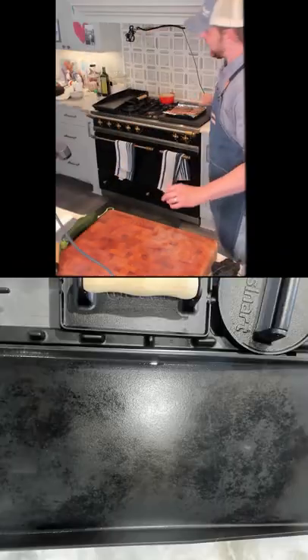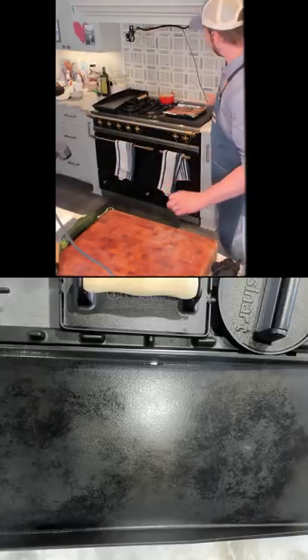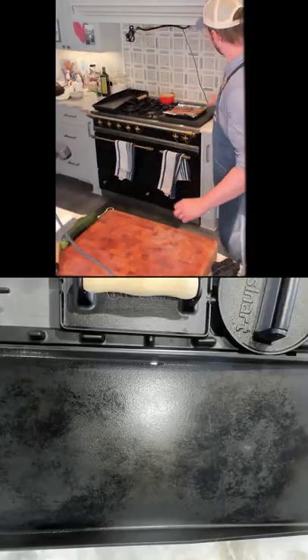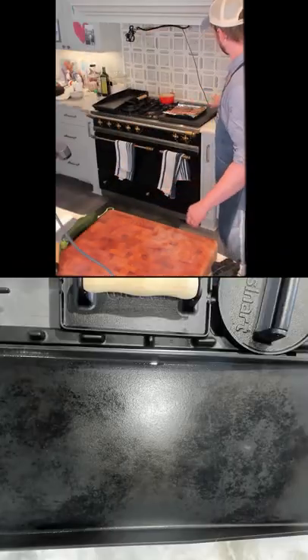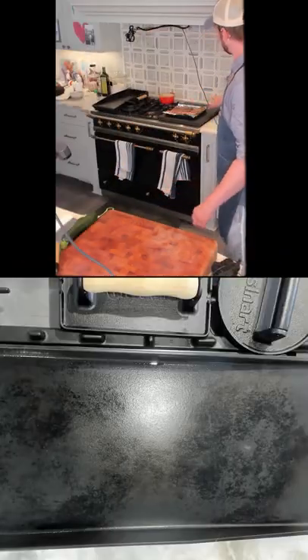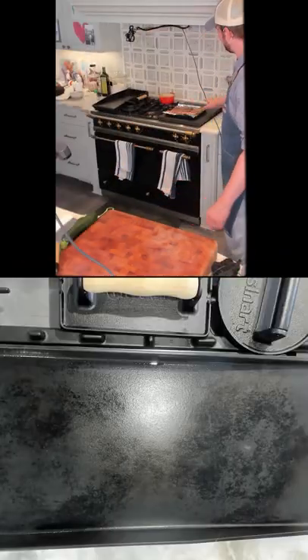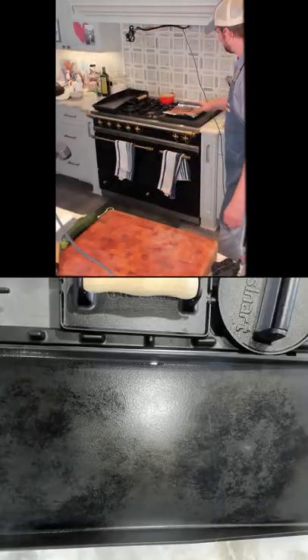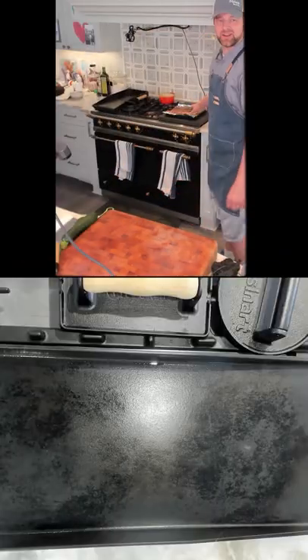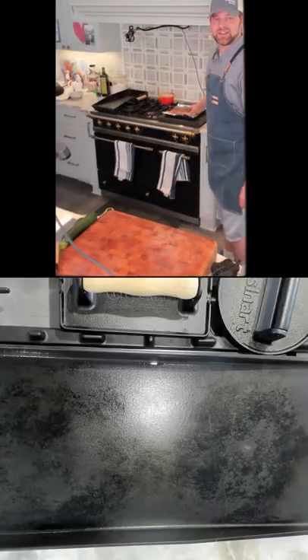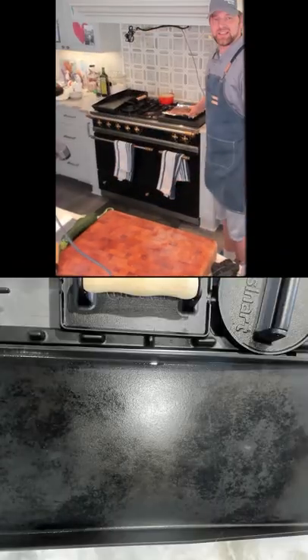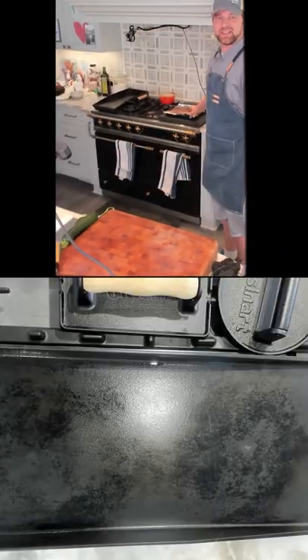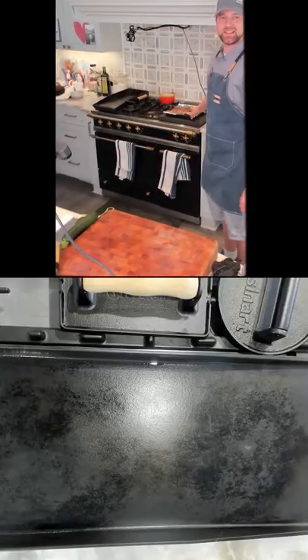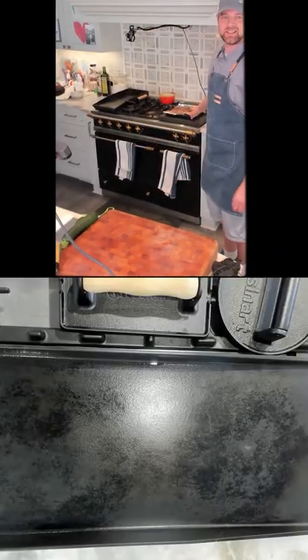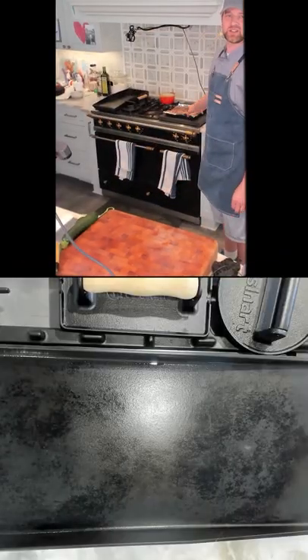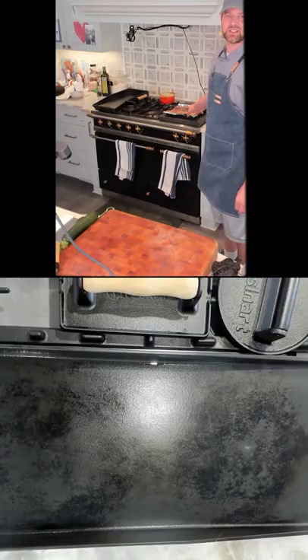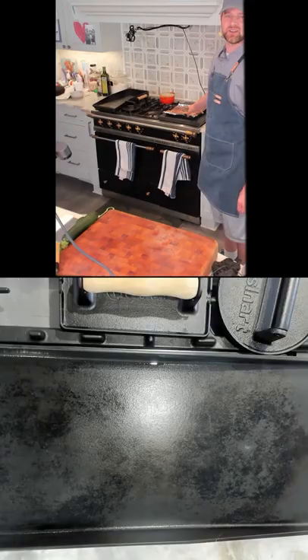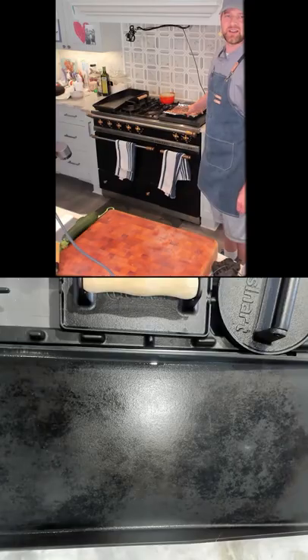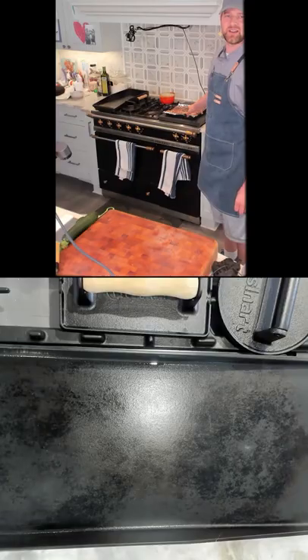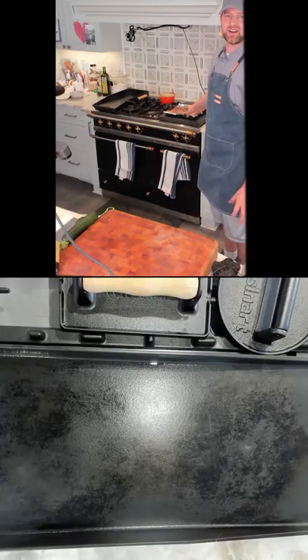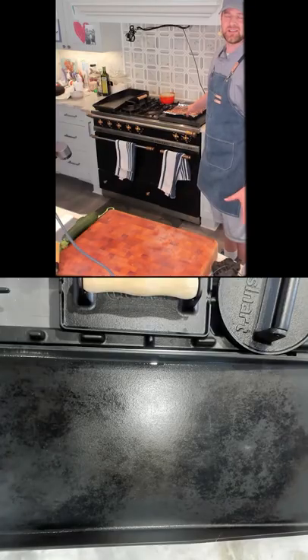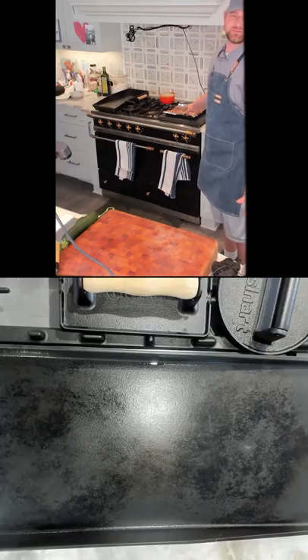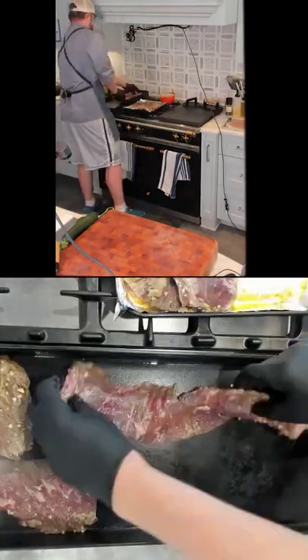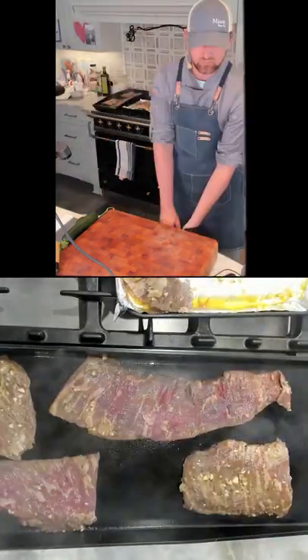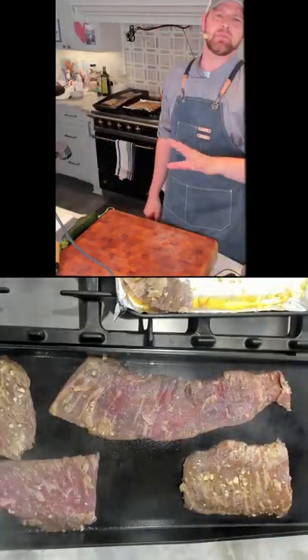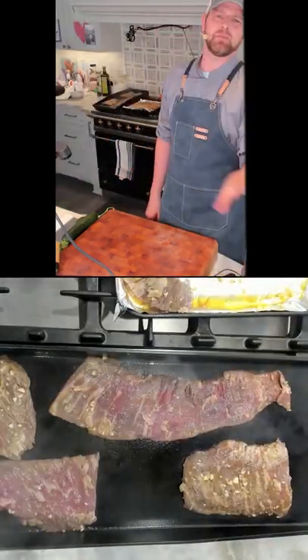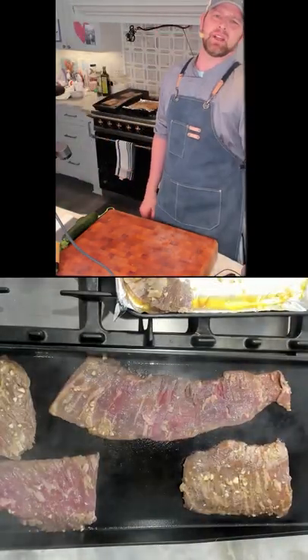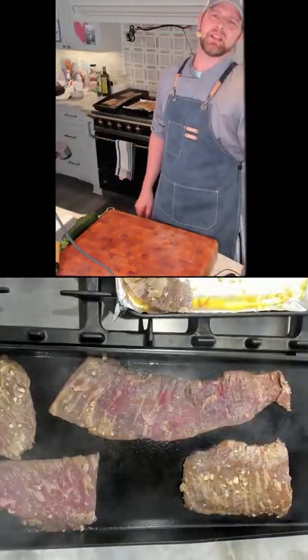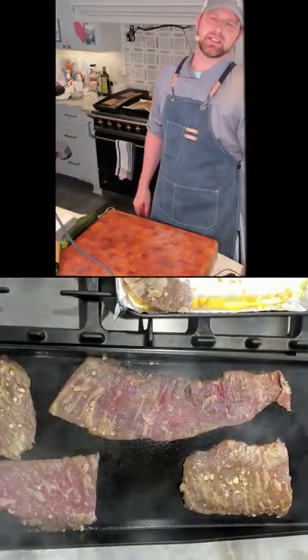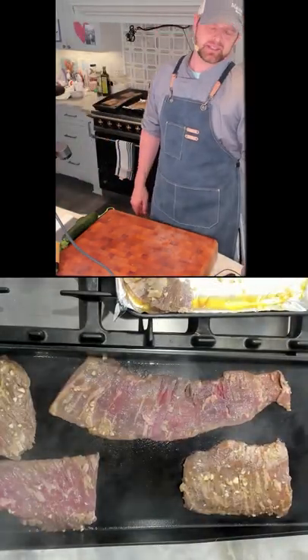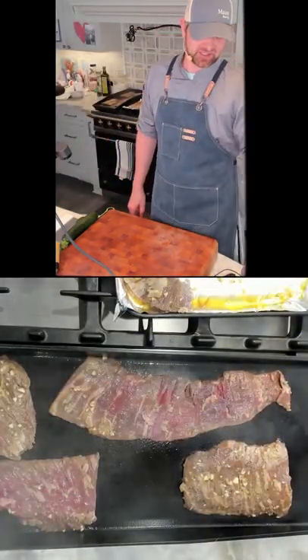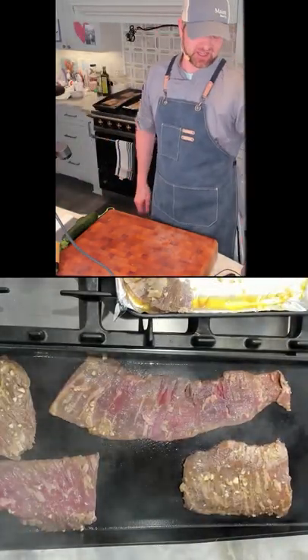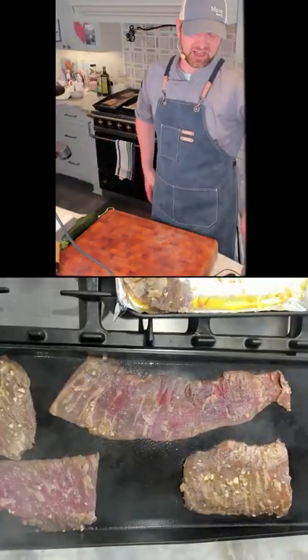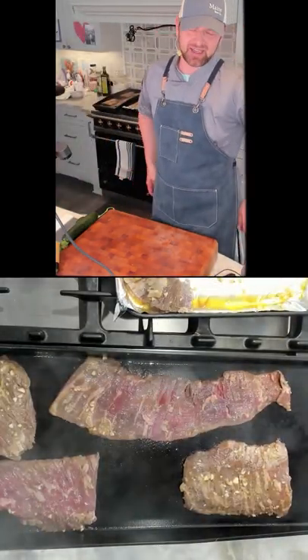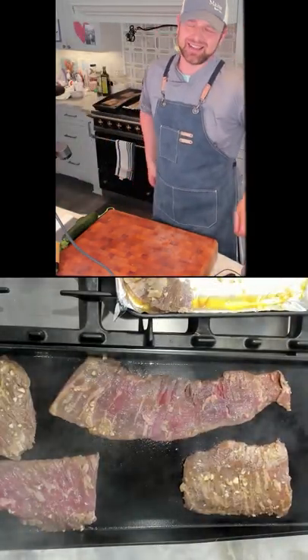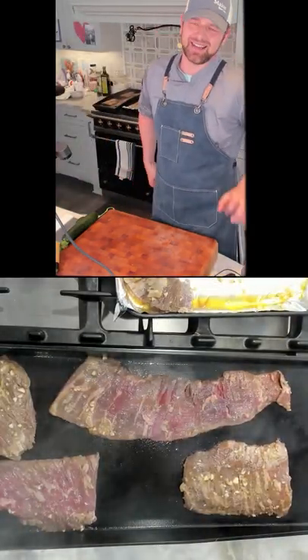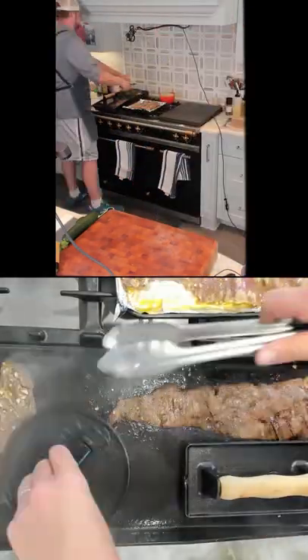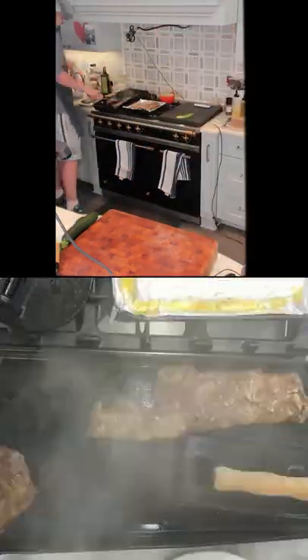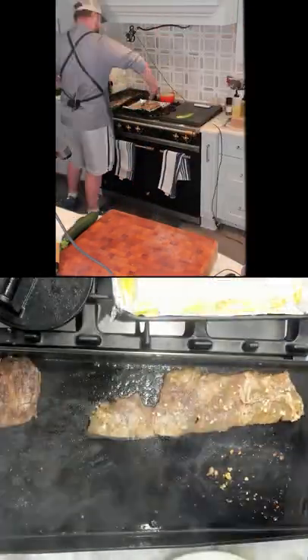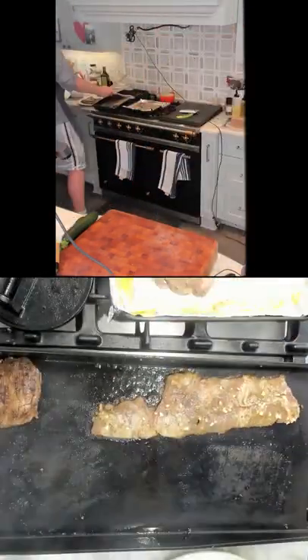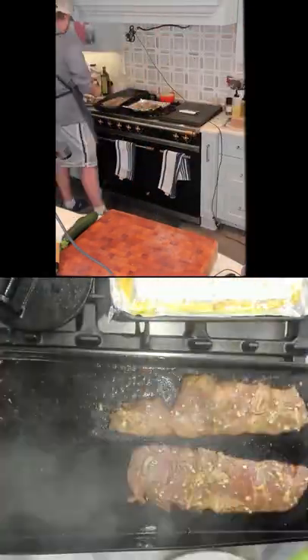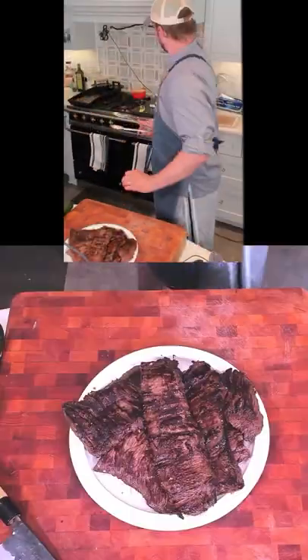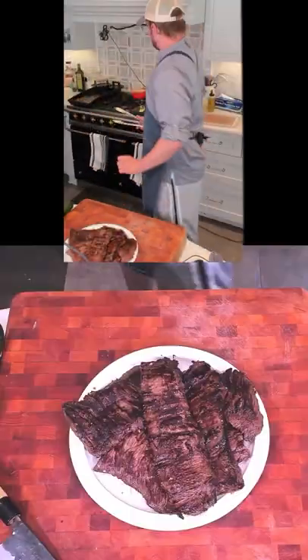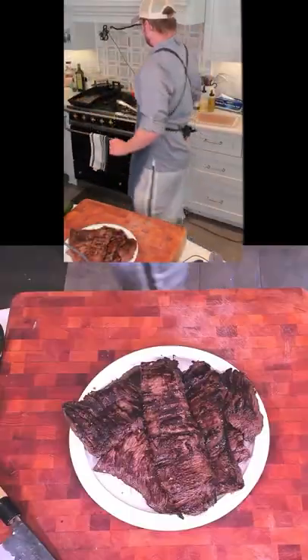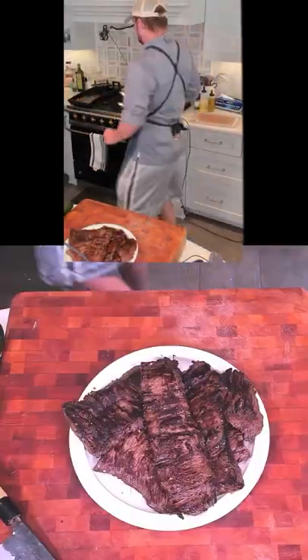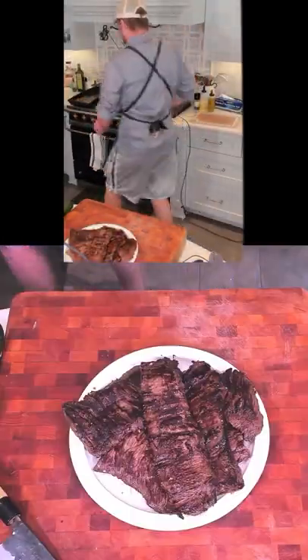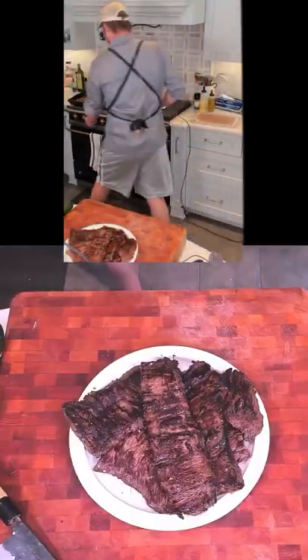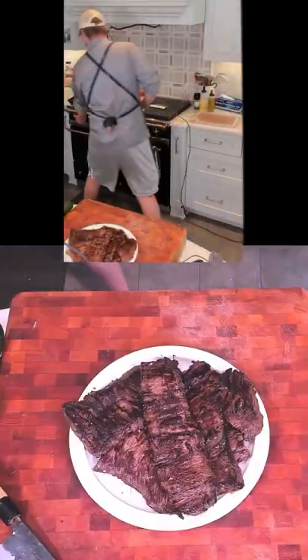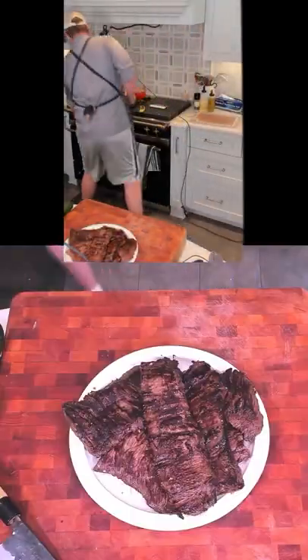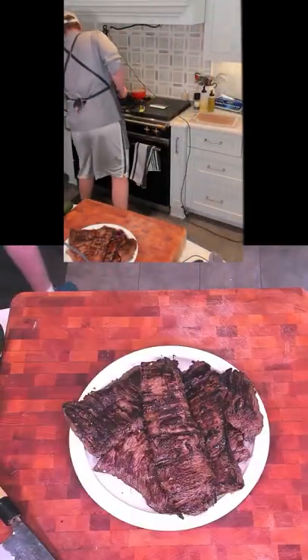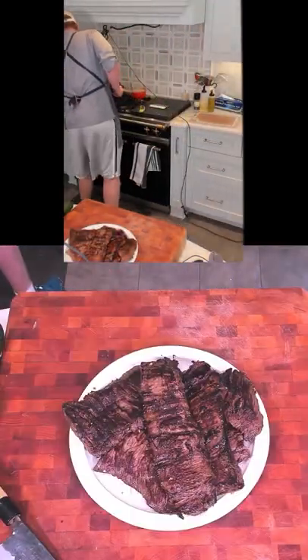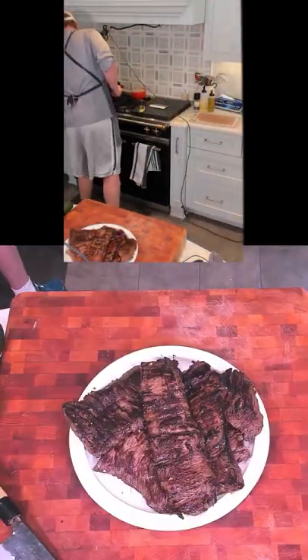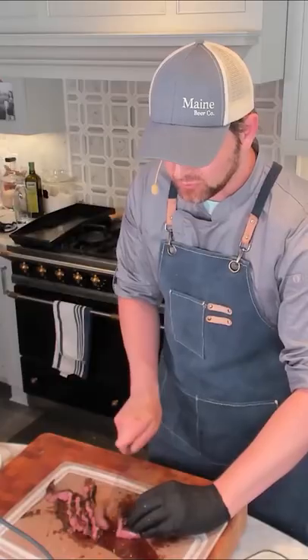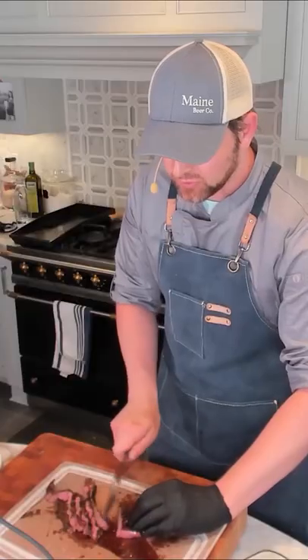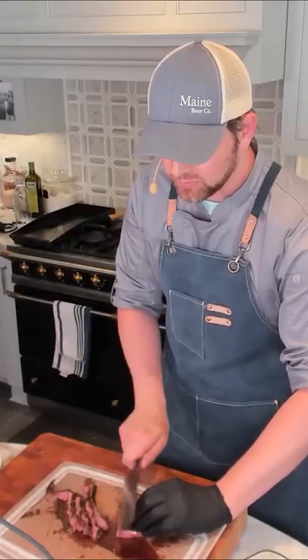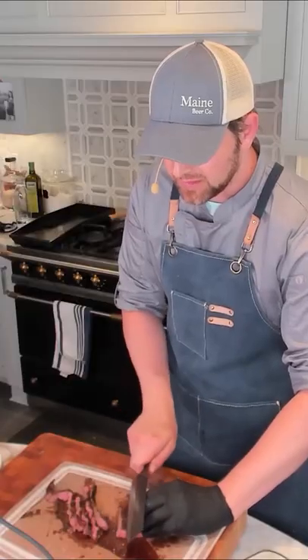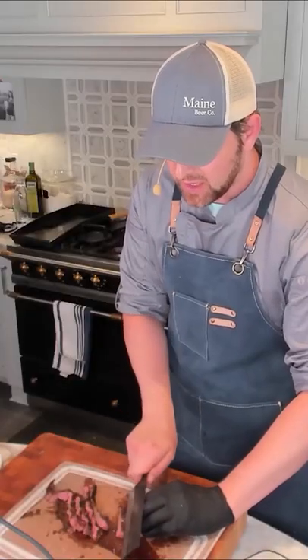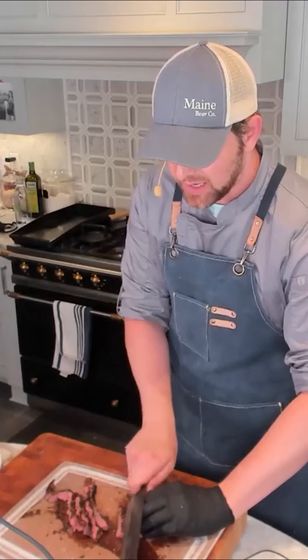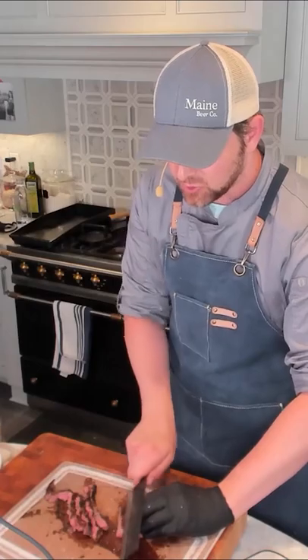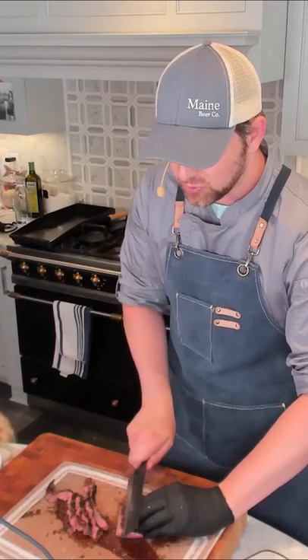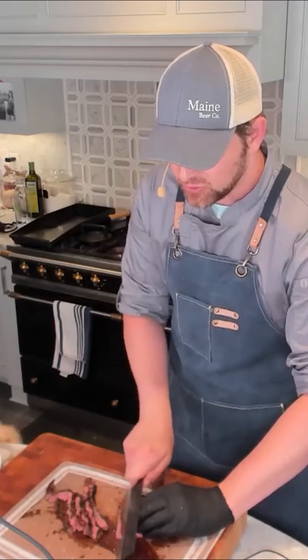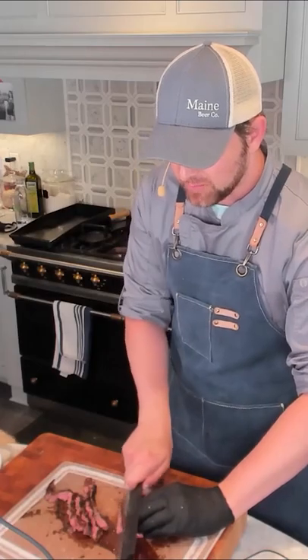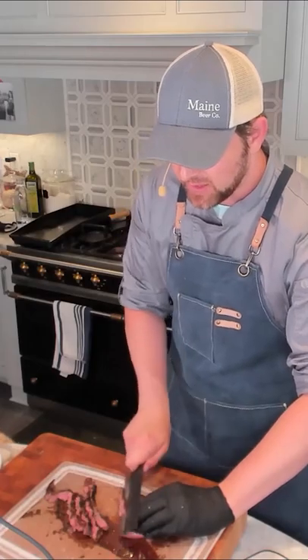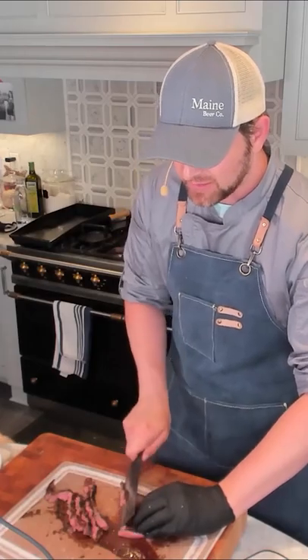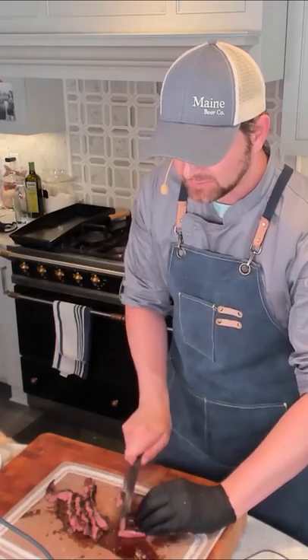I have my marinated skirt steak right here. Cook a couple minutes each side. And of course my dog shows up here.